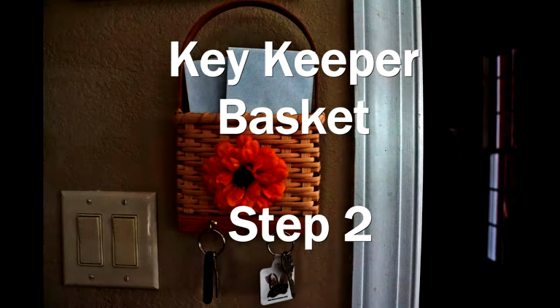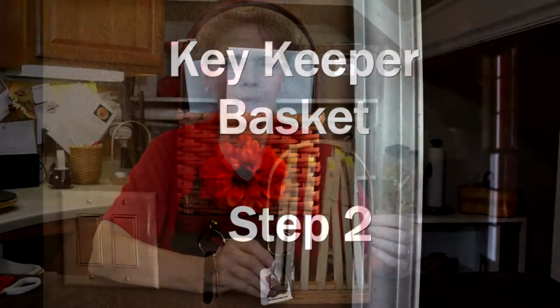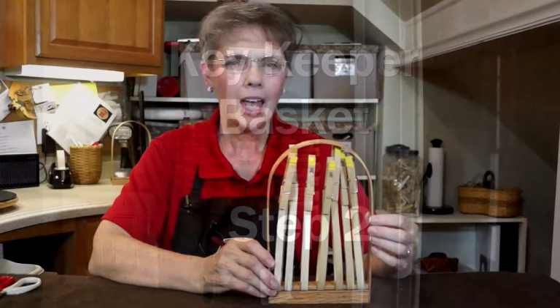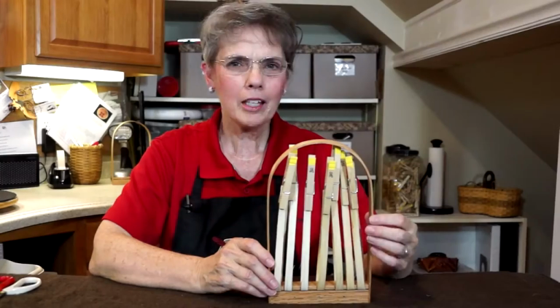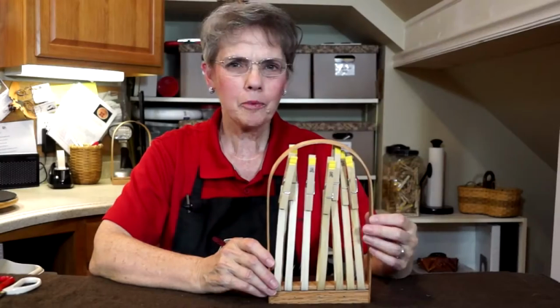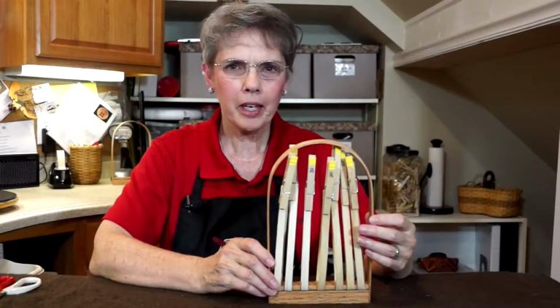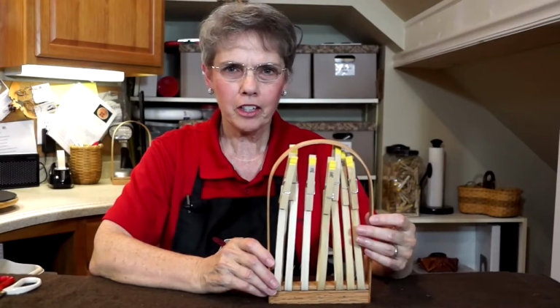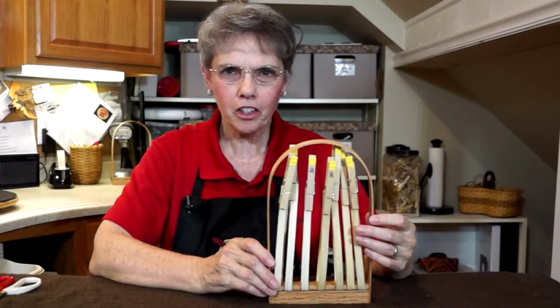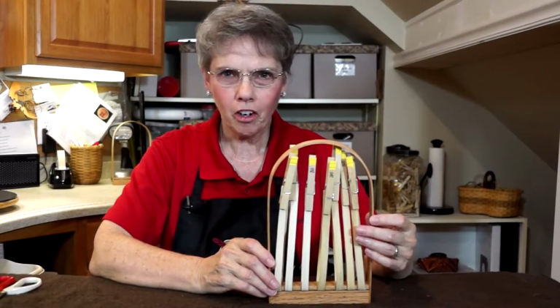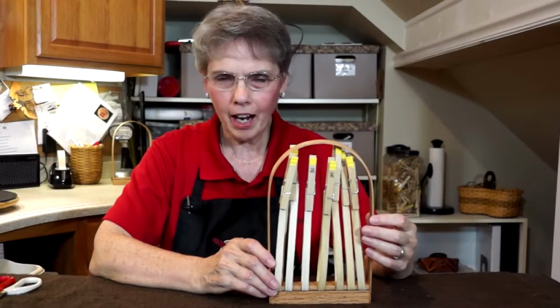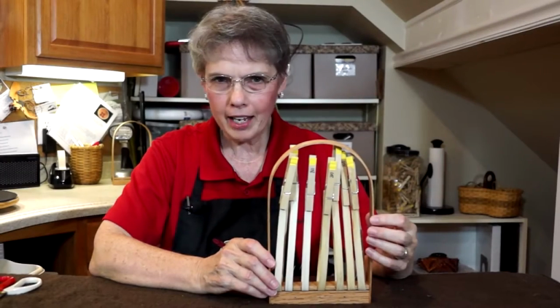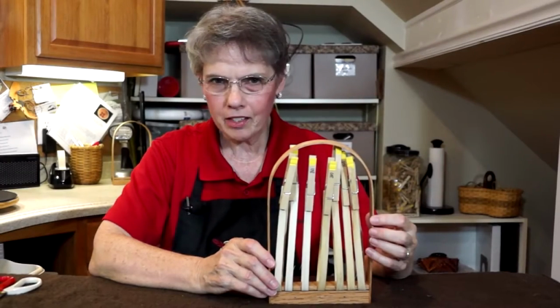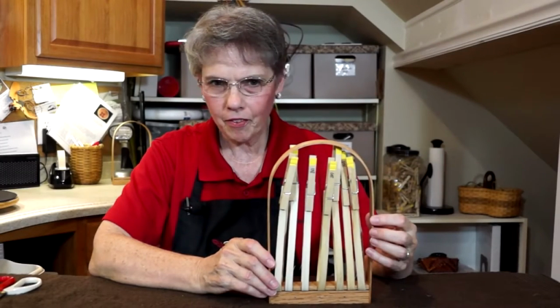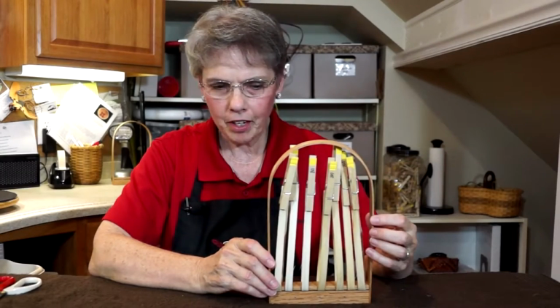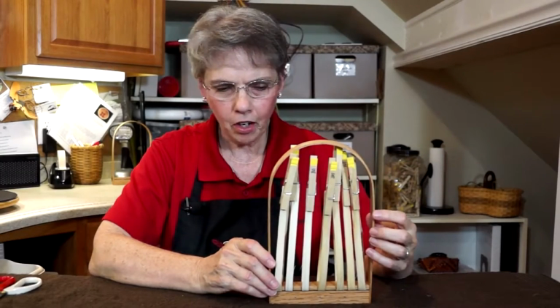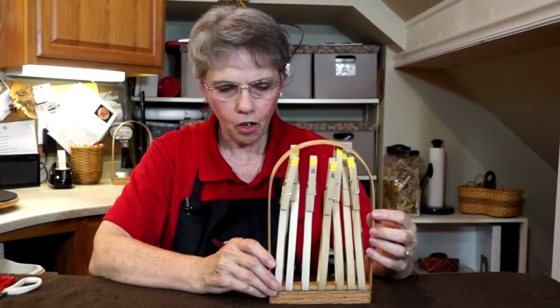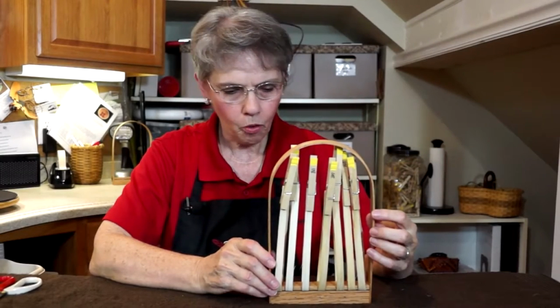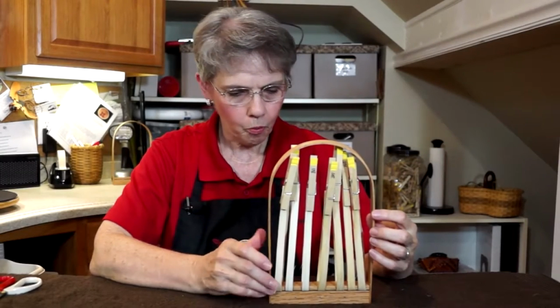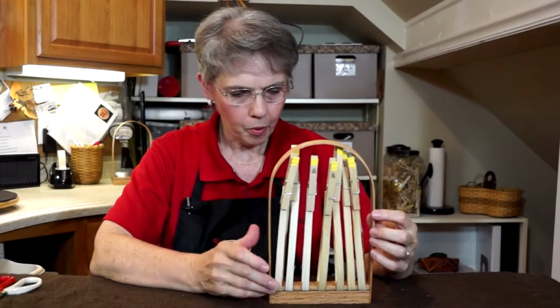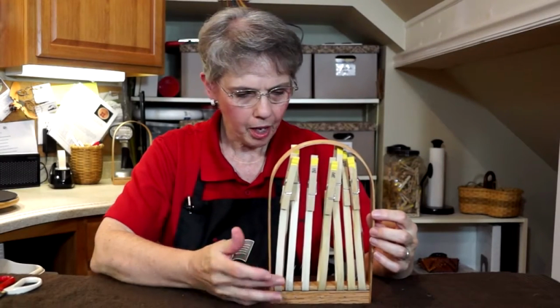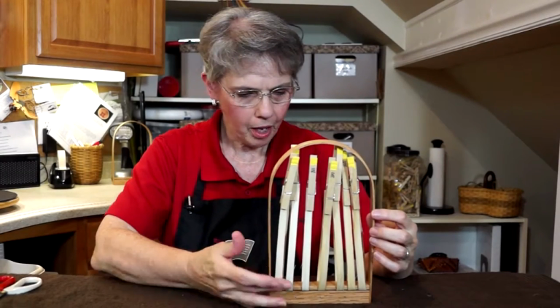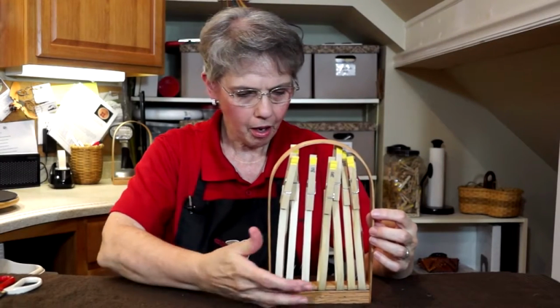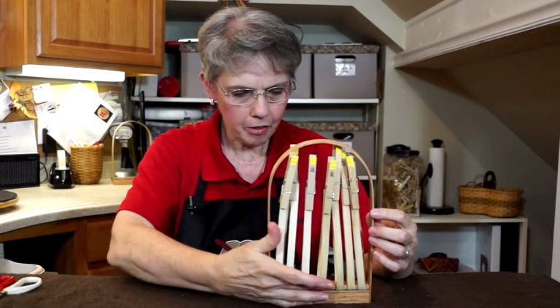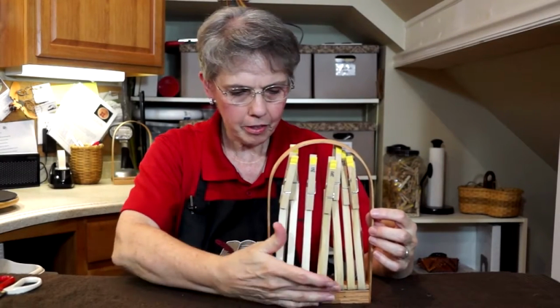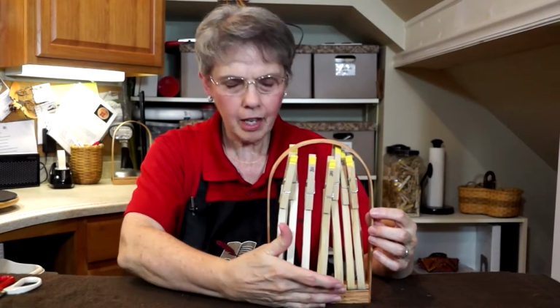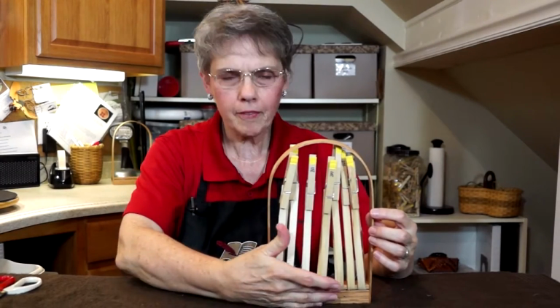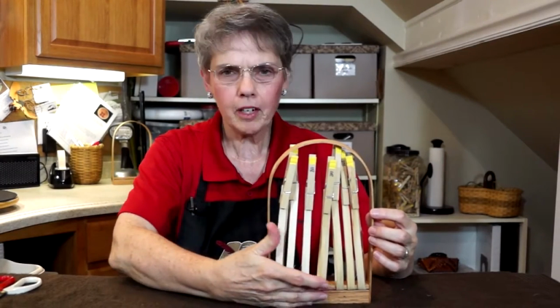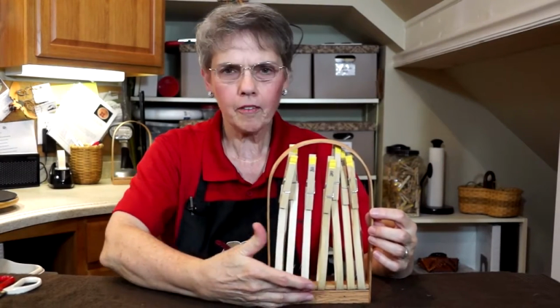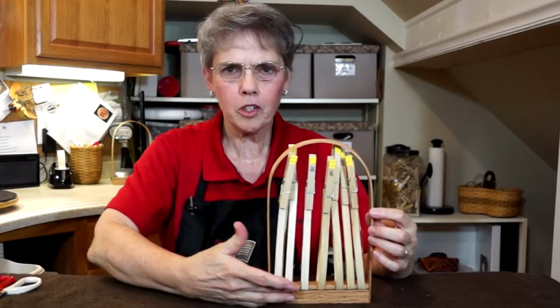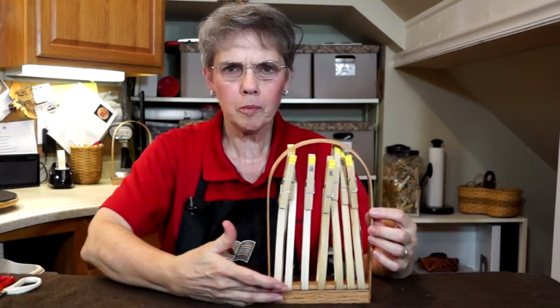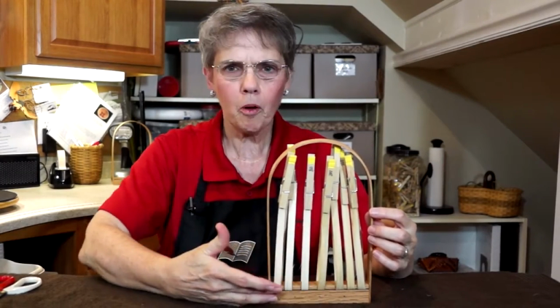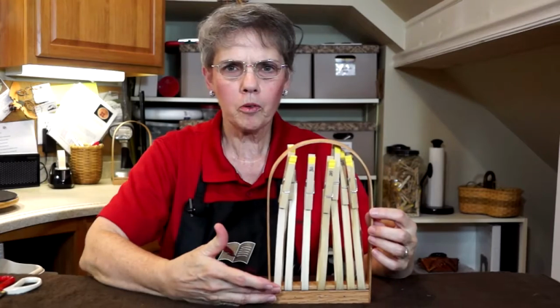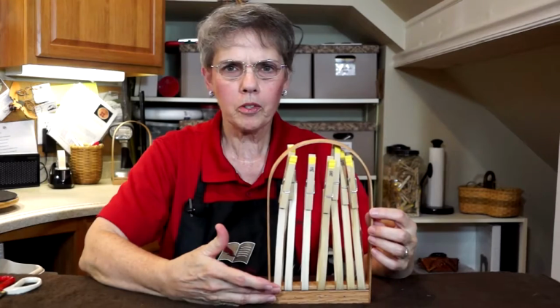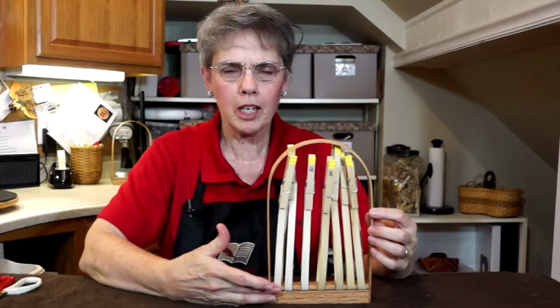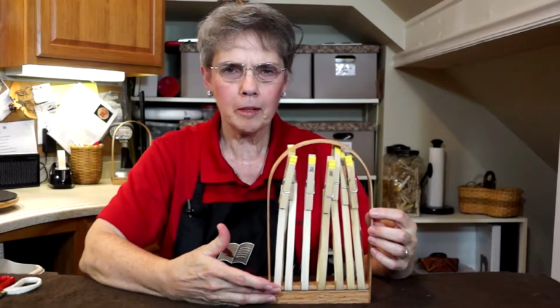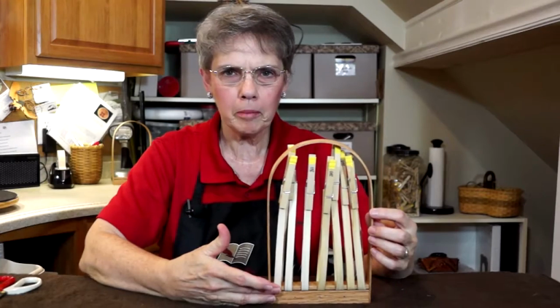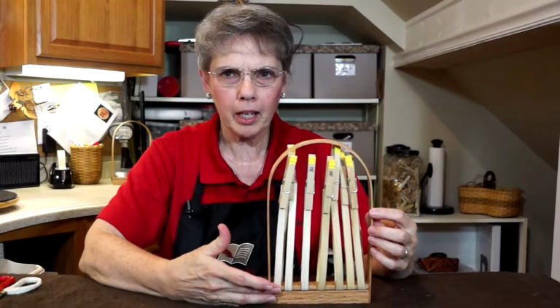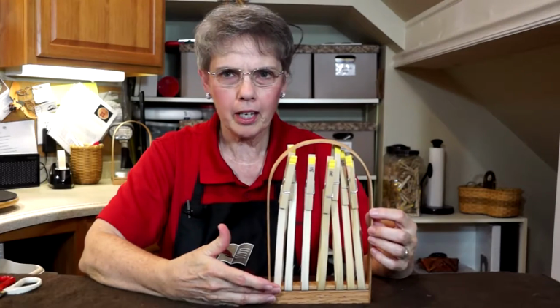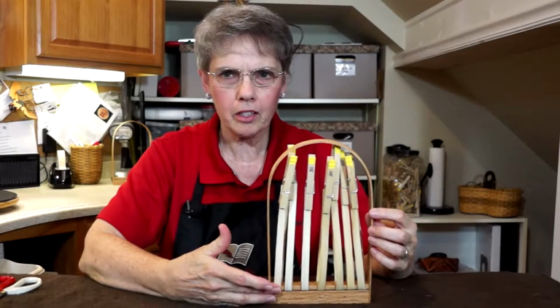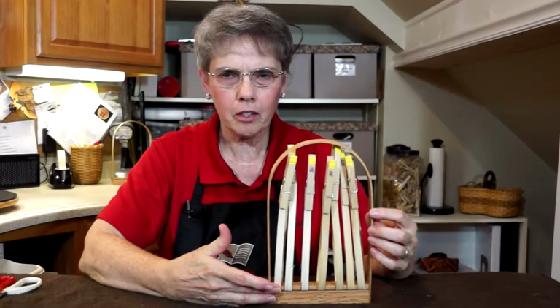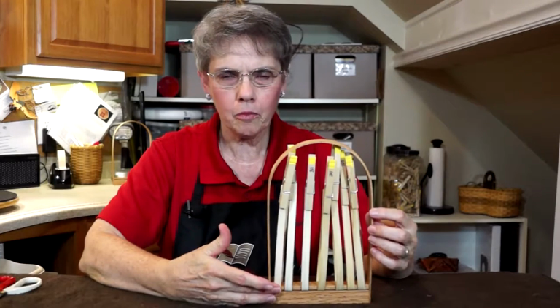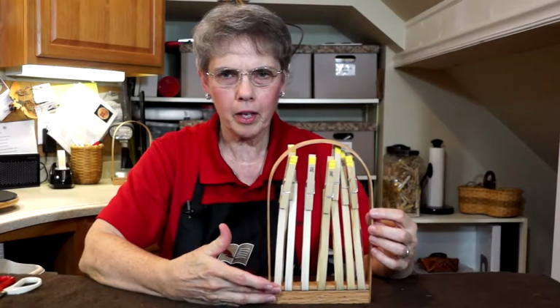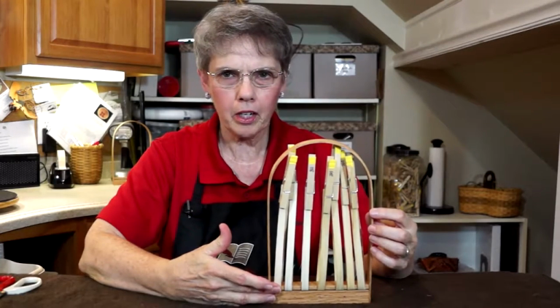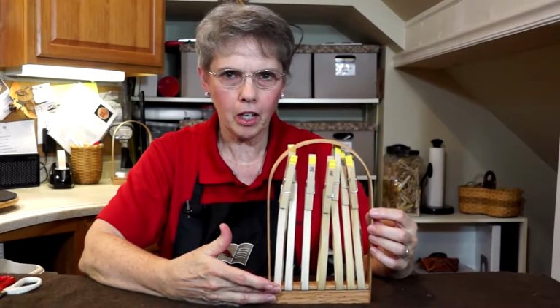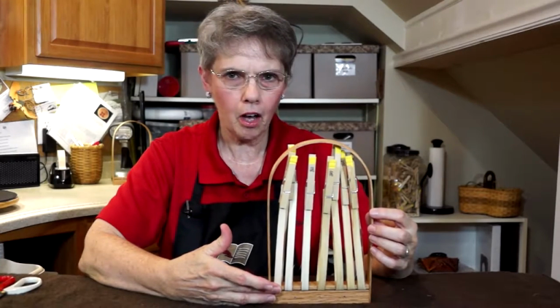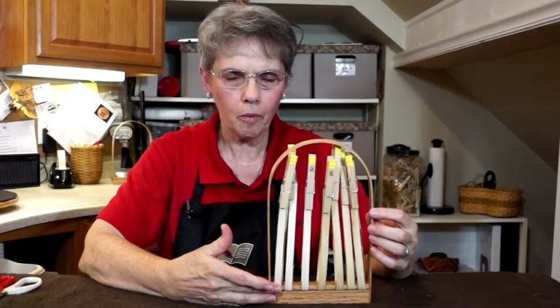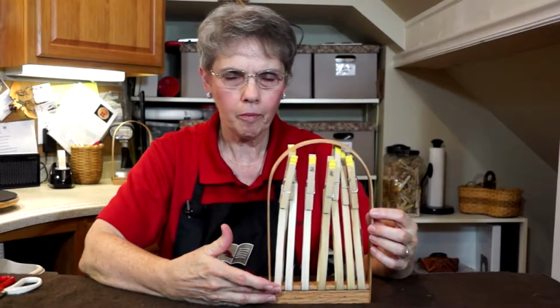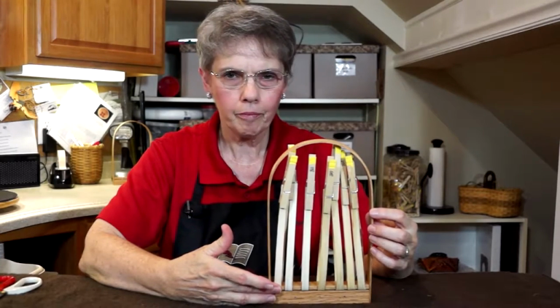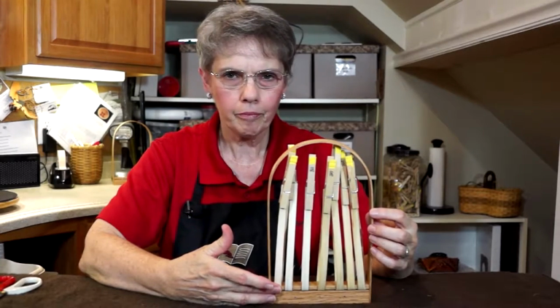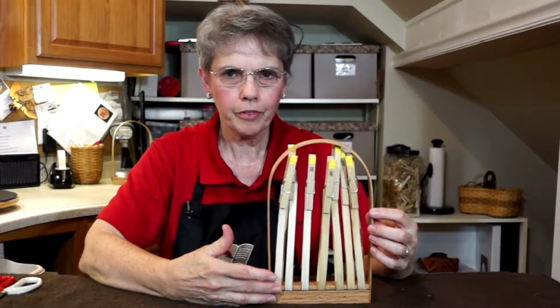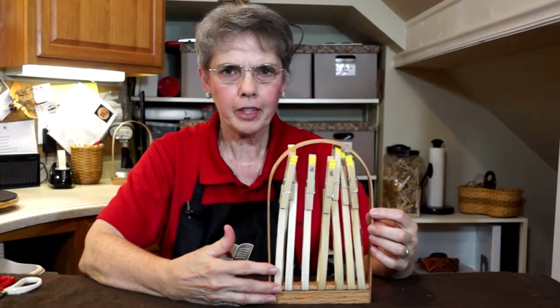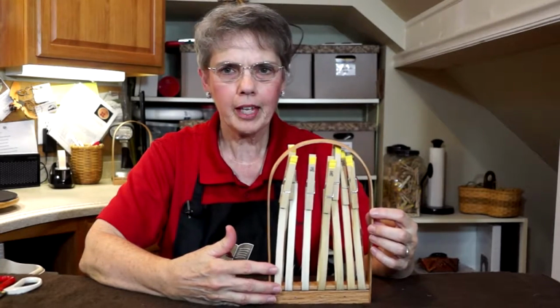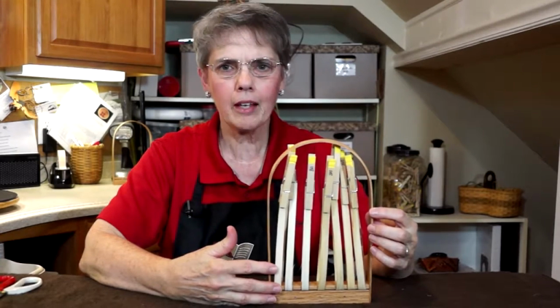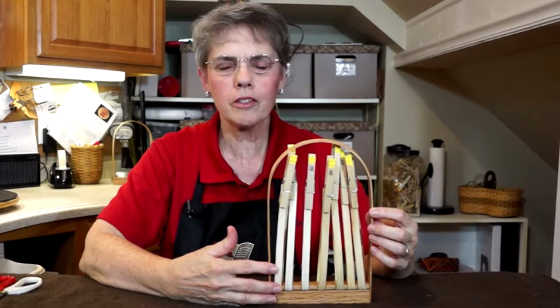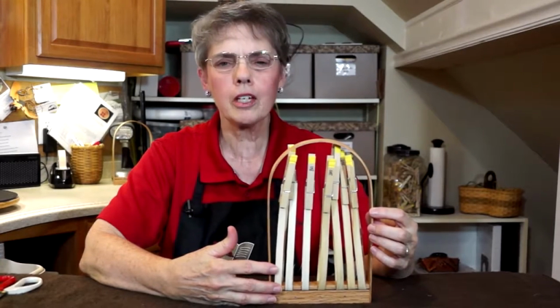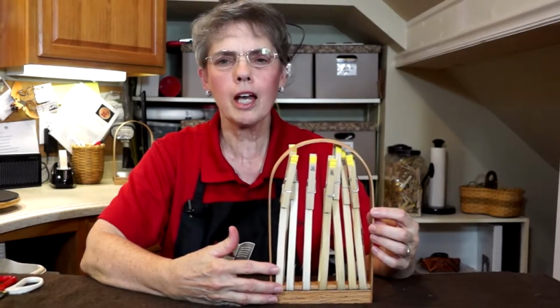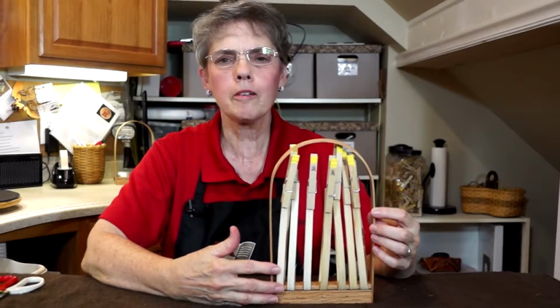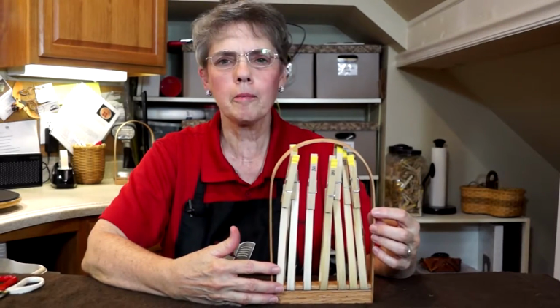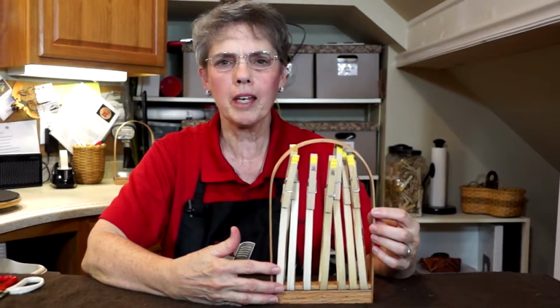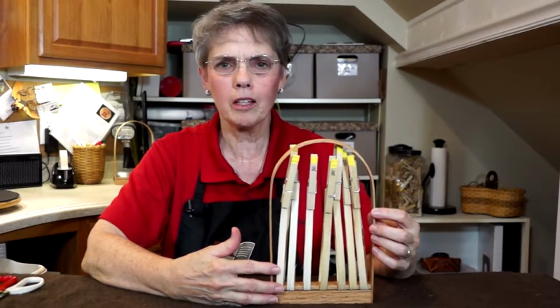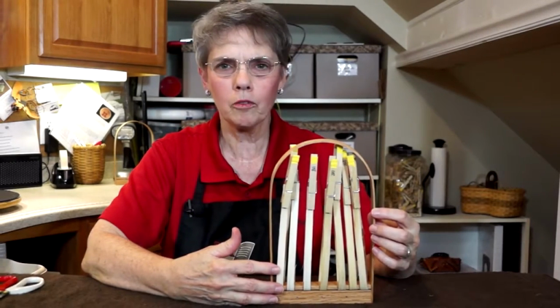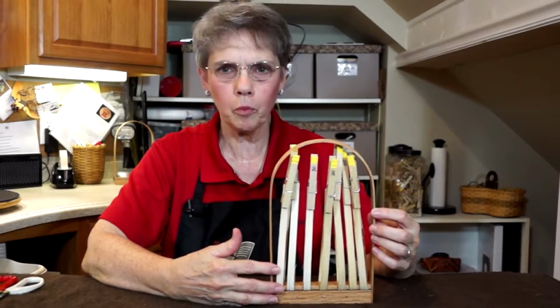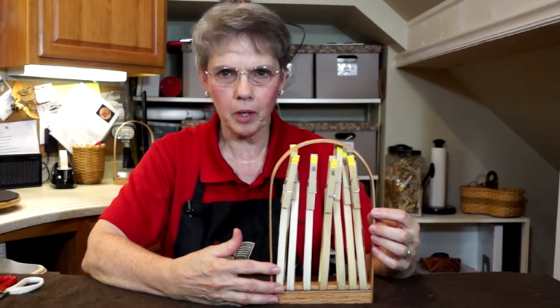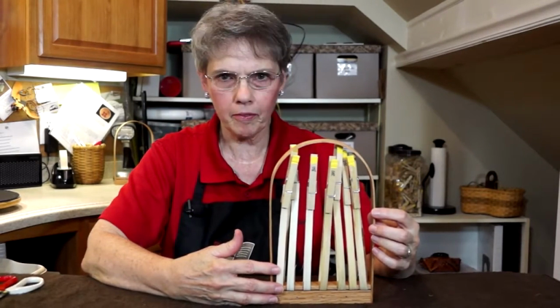As we ended our last video, we got all seven of our spokes in place and ready to go. Now it's time to begin weaving.